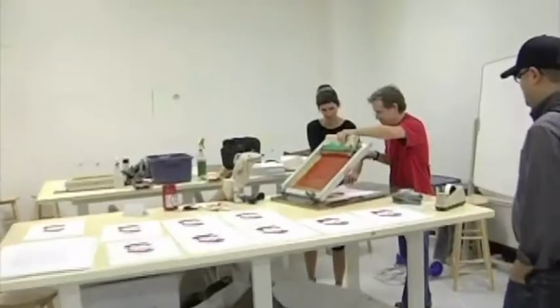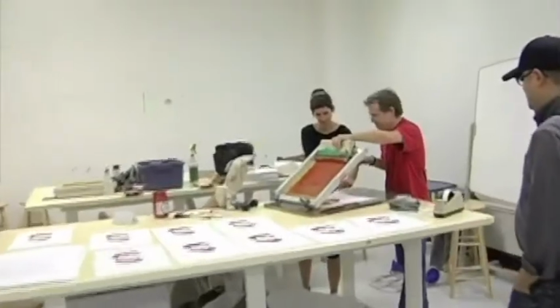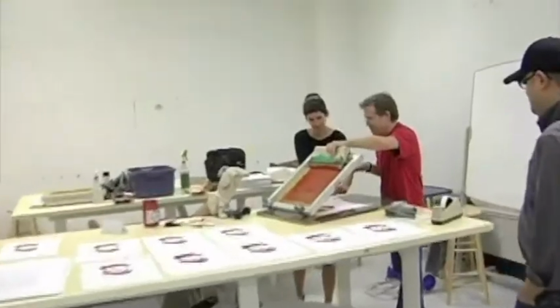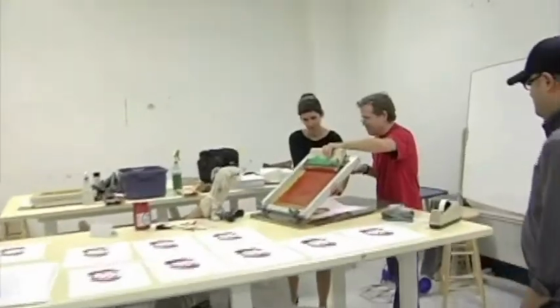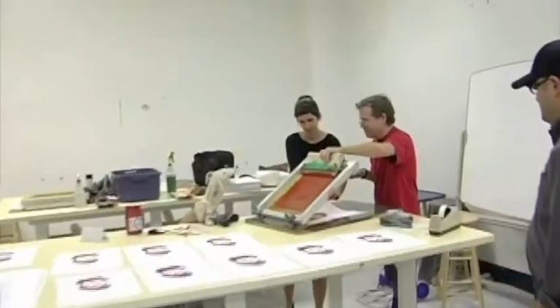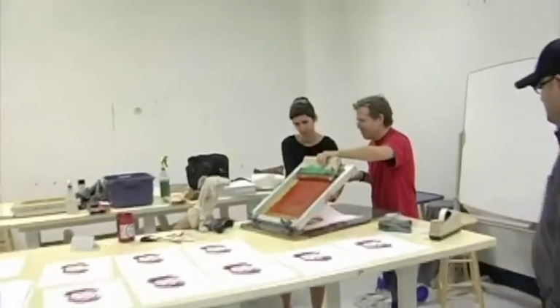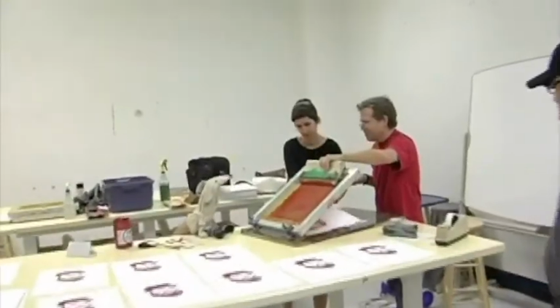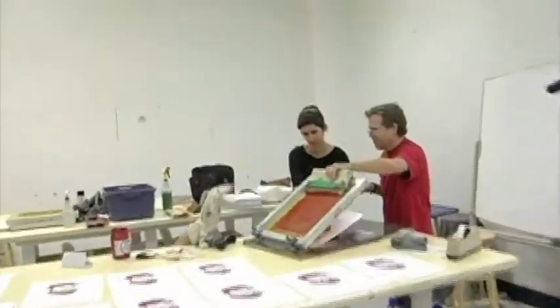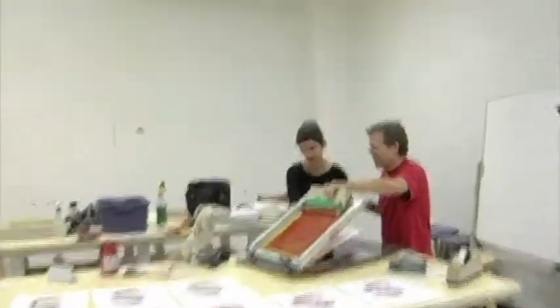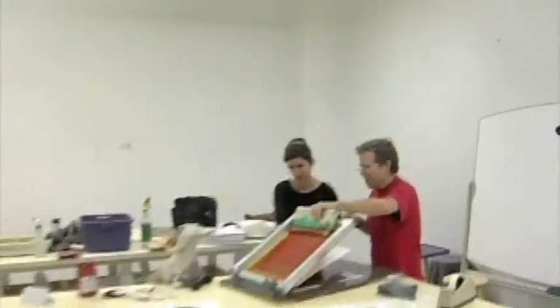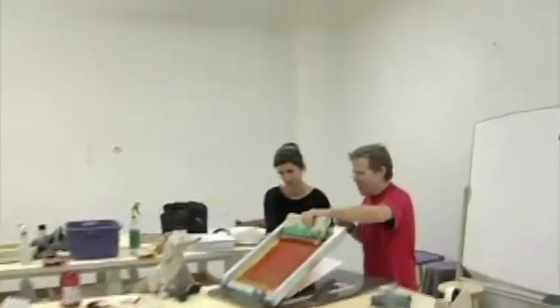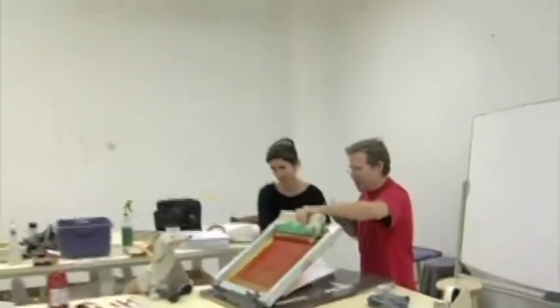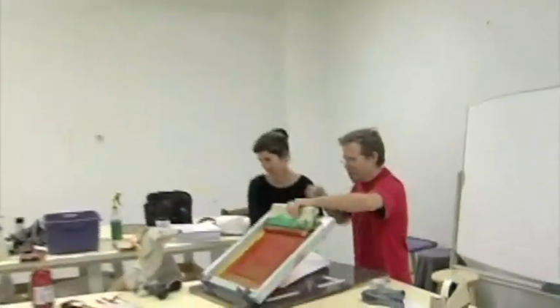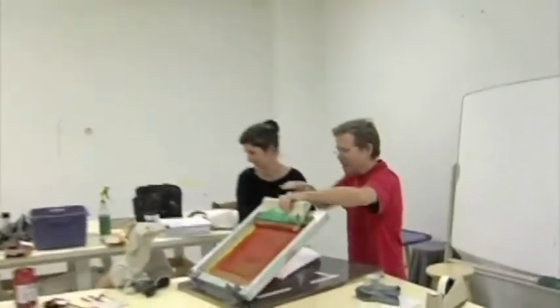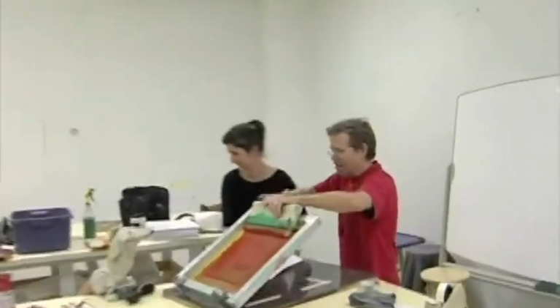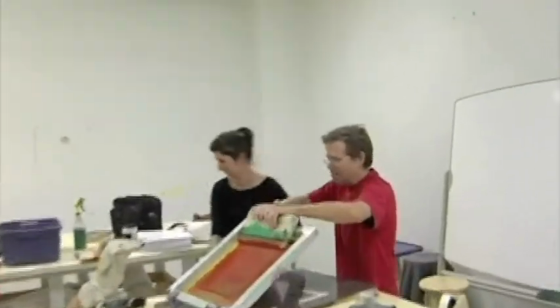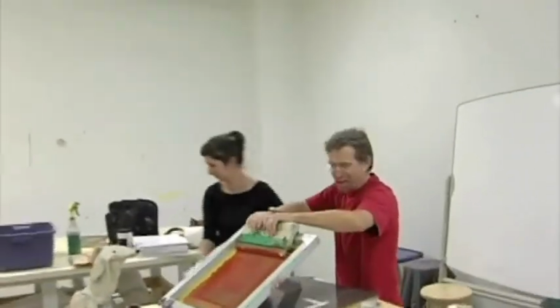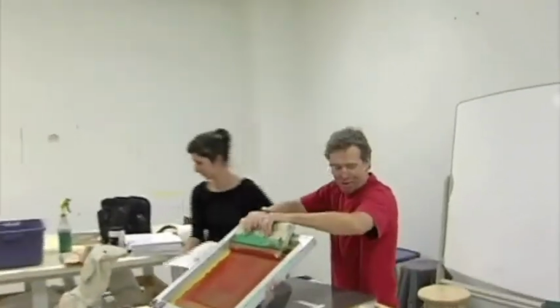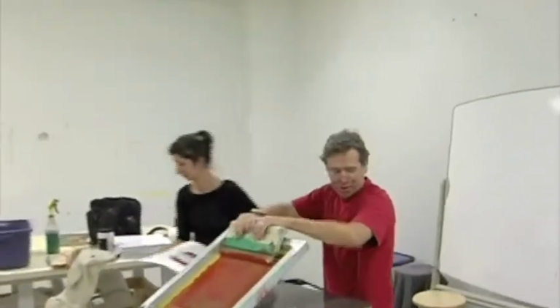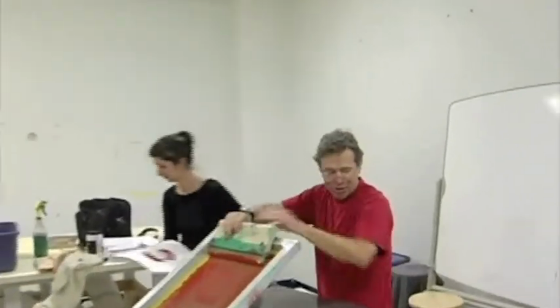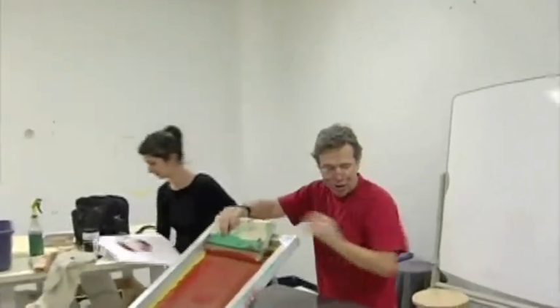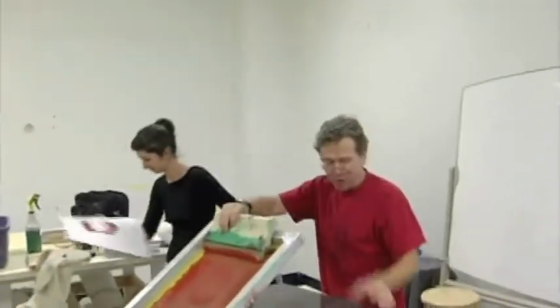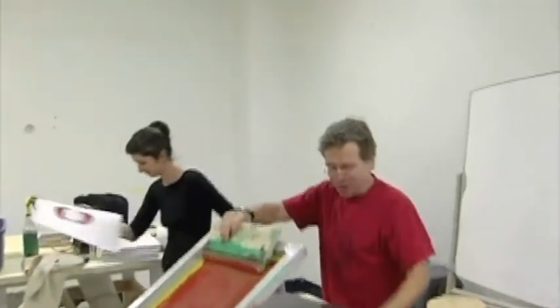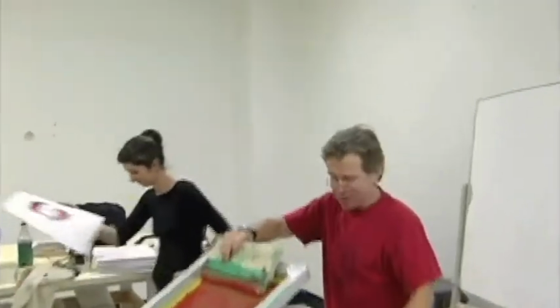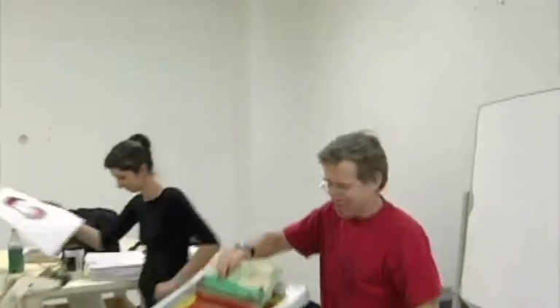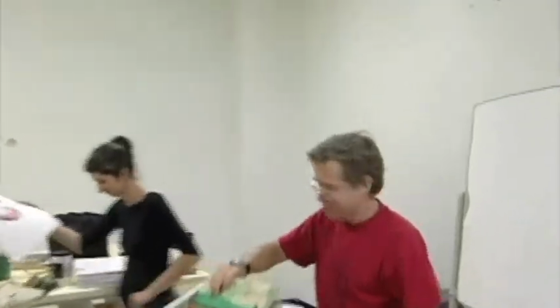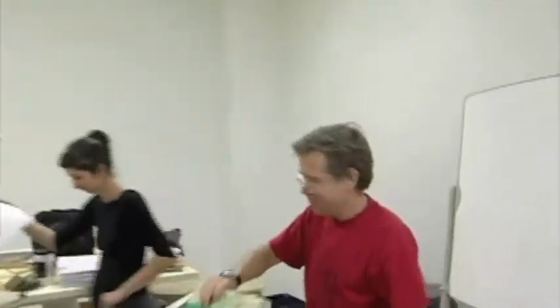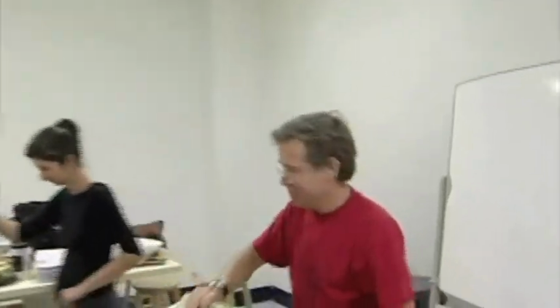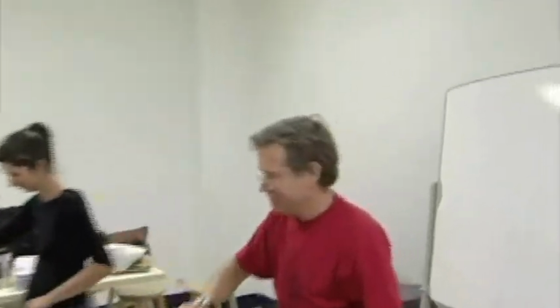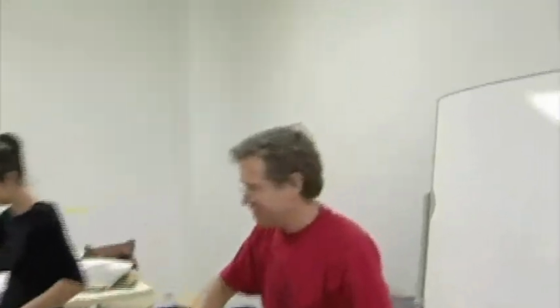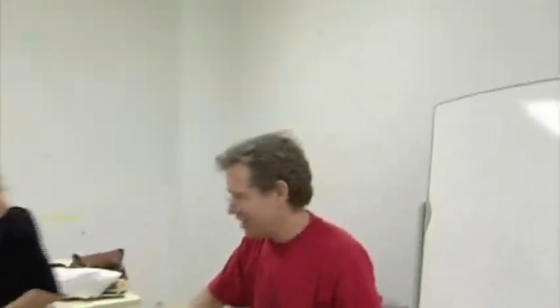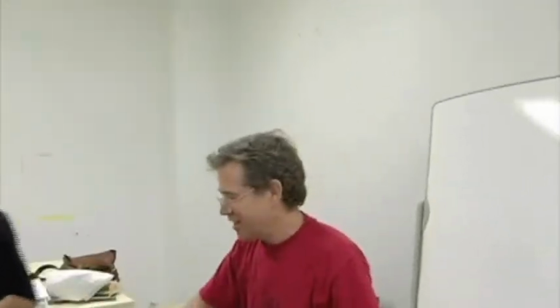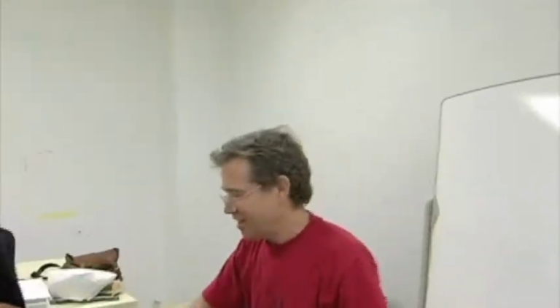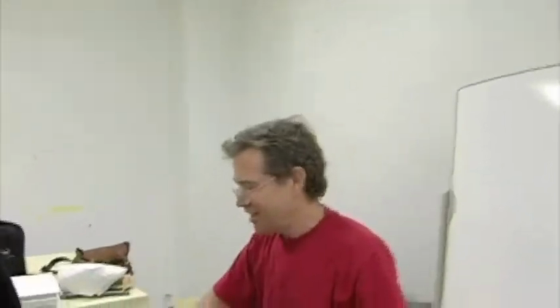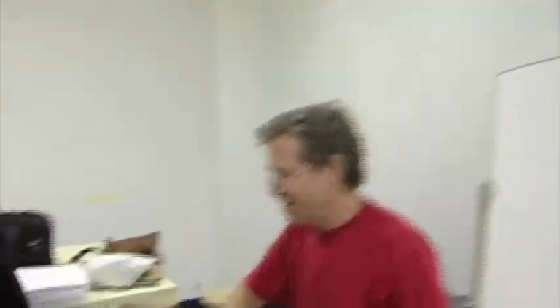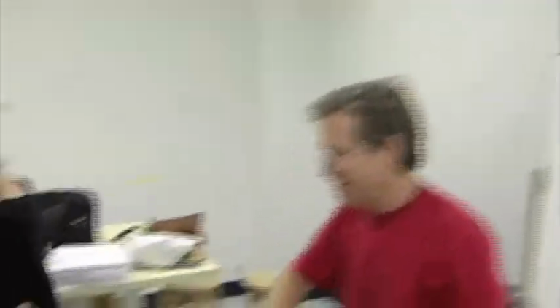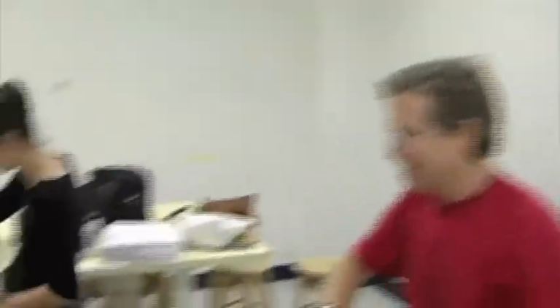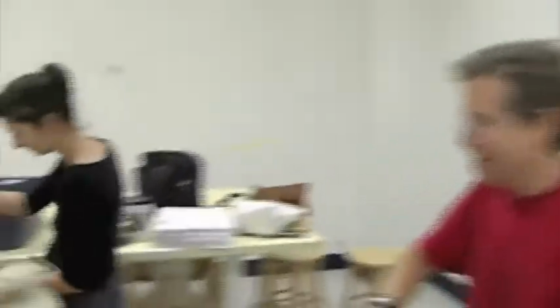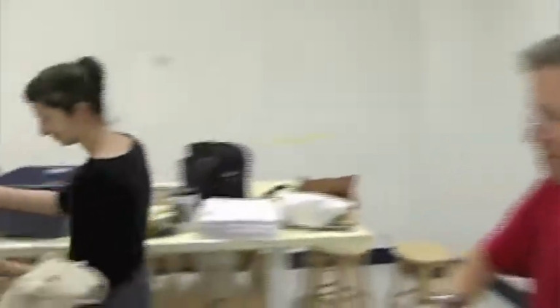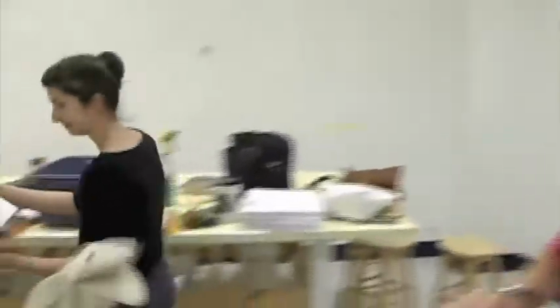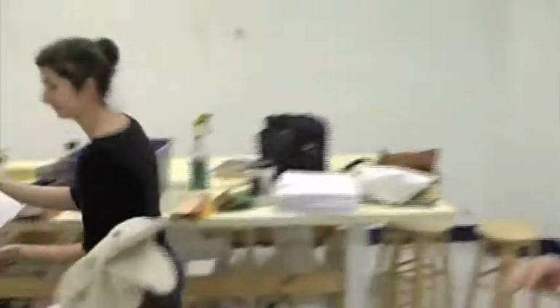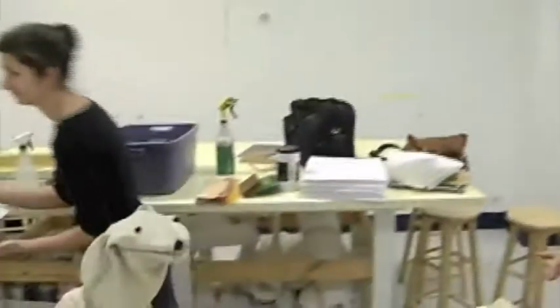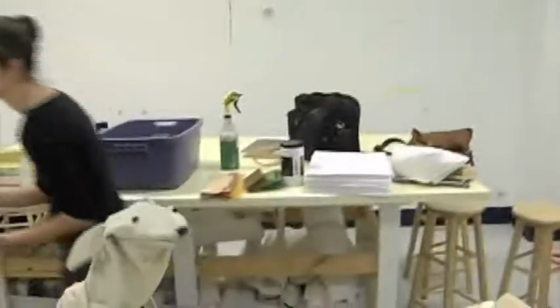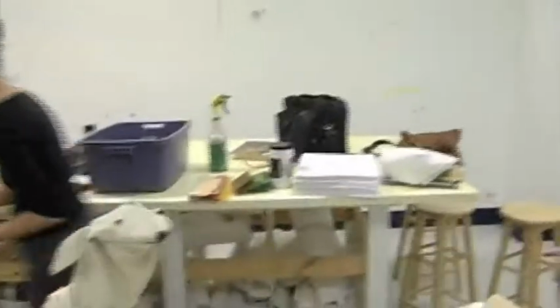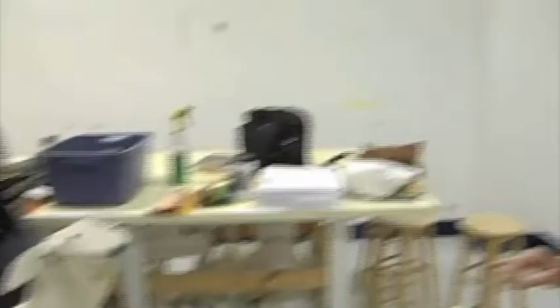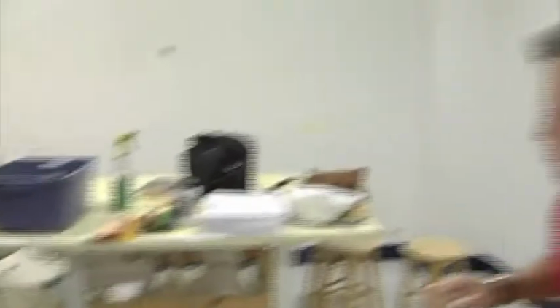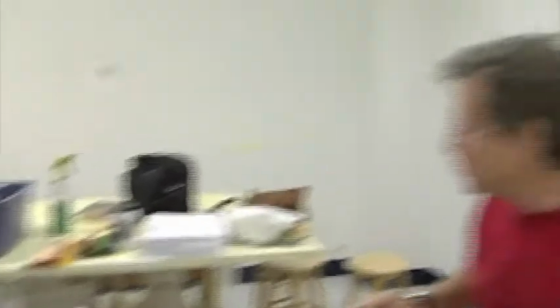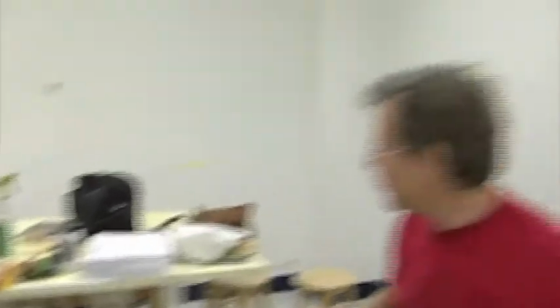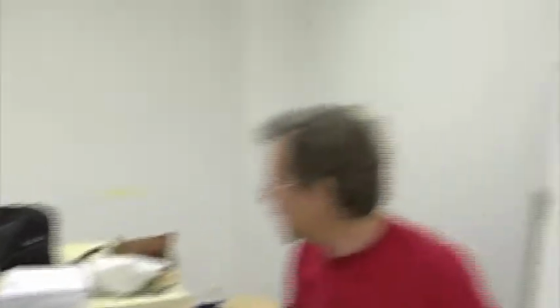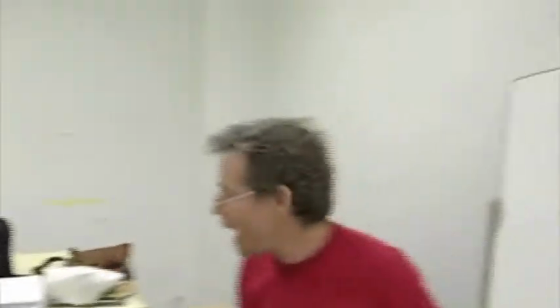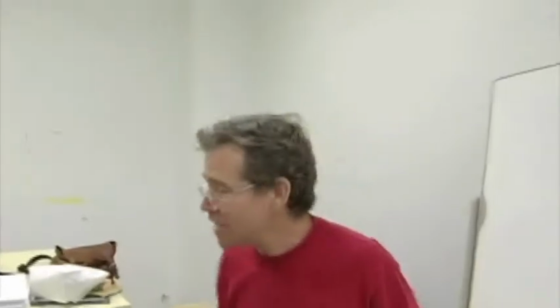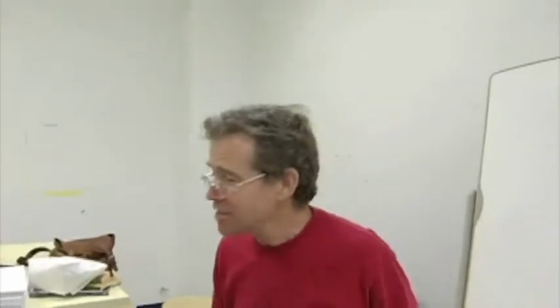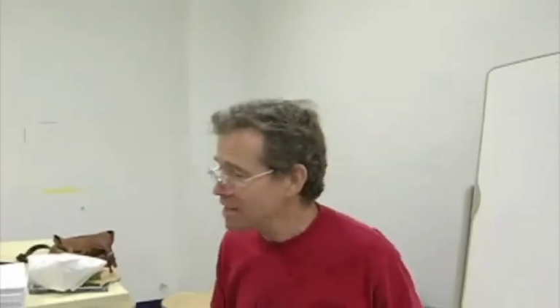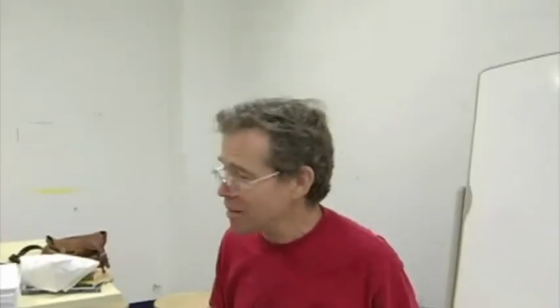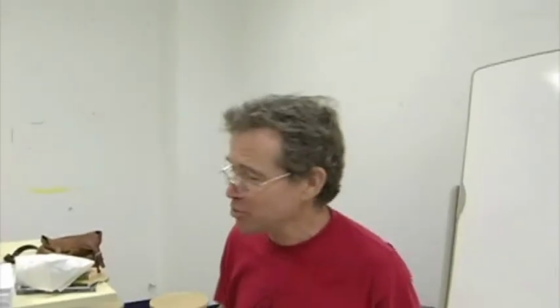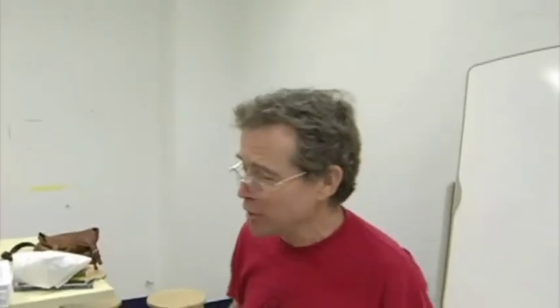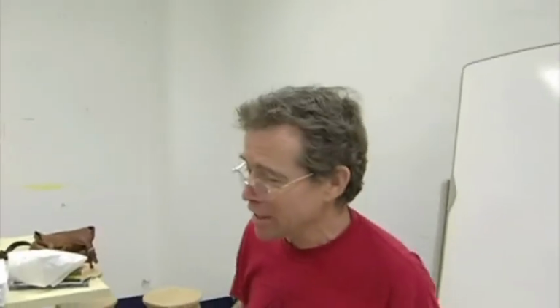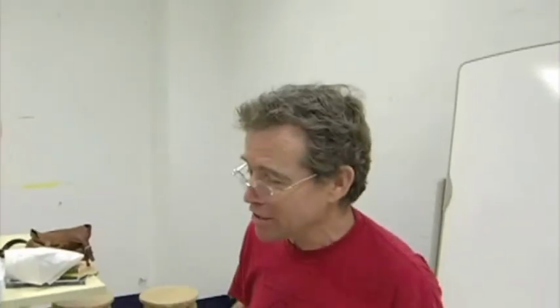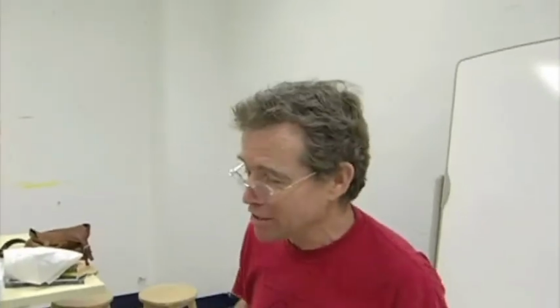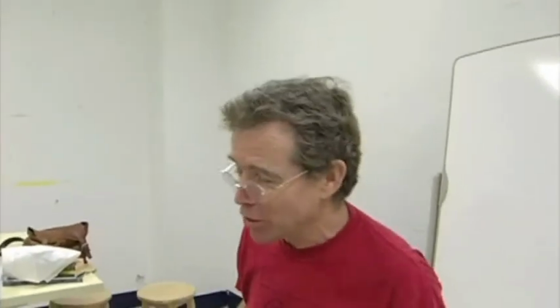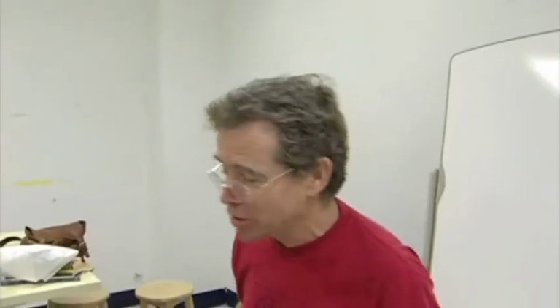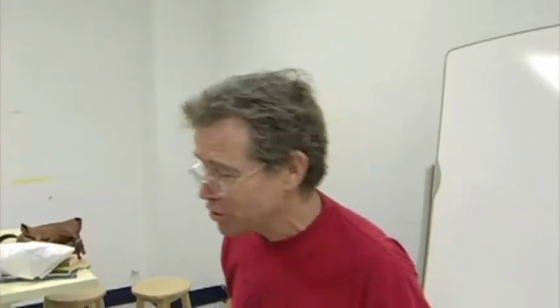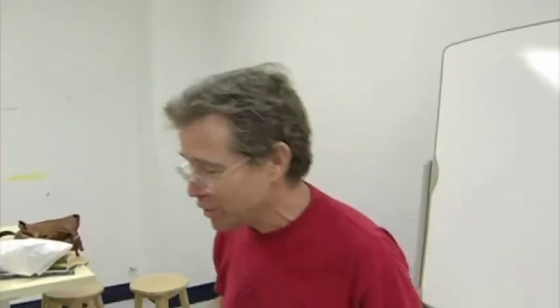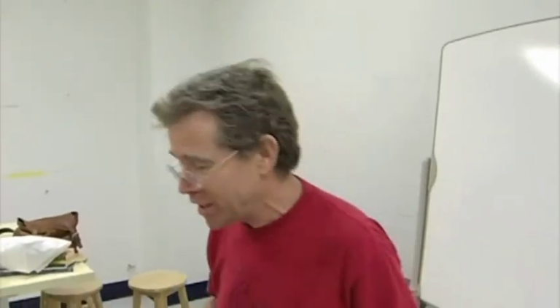What's your name? My name is David Jones. Hi David, what are you doing? I'm doing, actually I'm doing a silk screen.